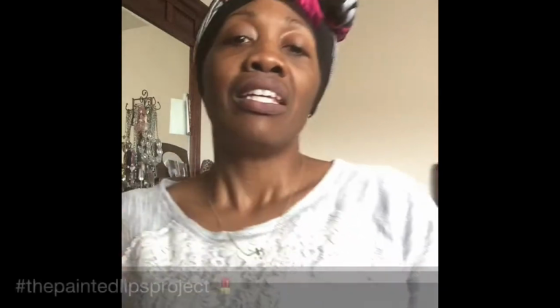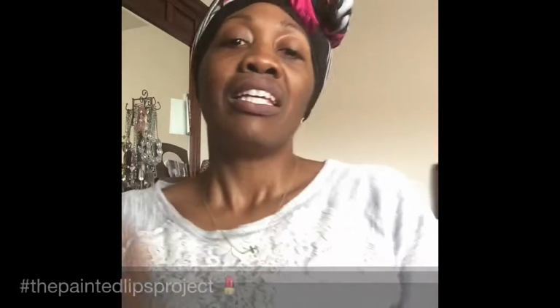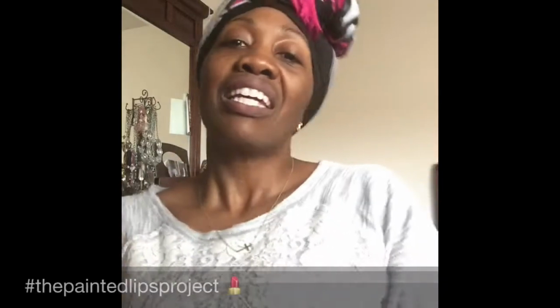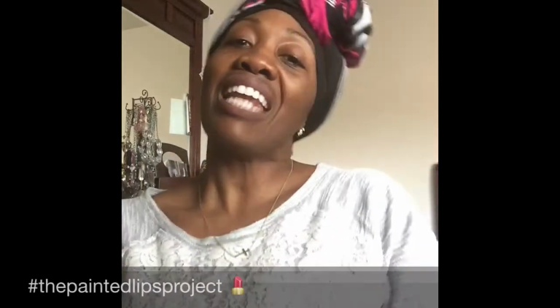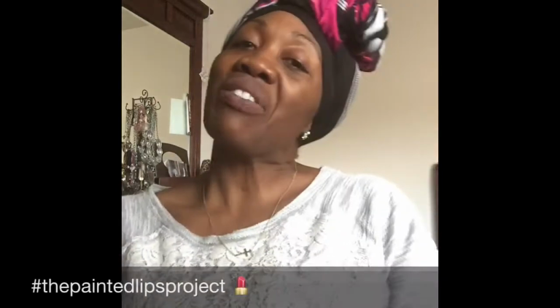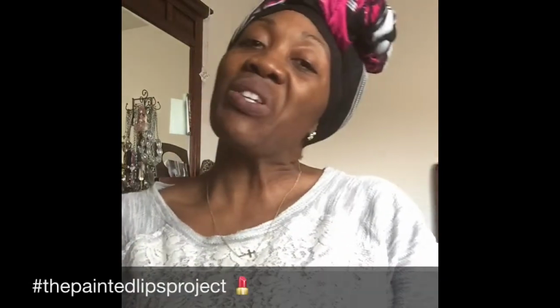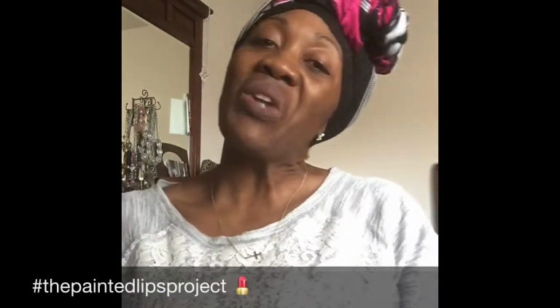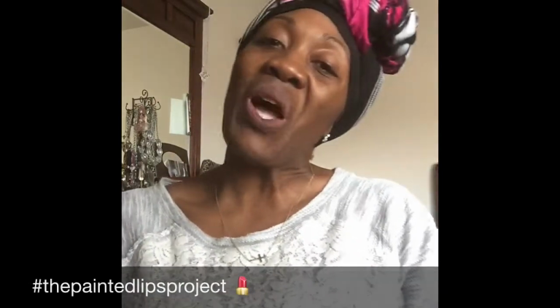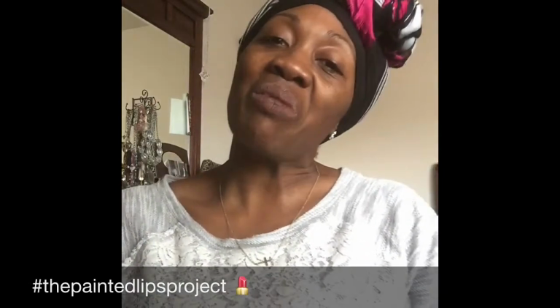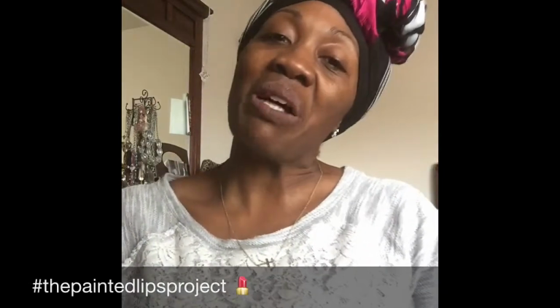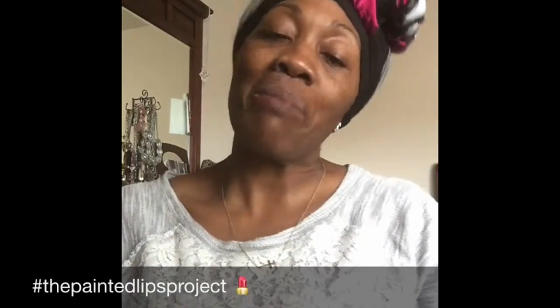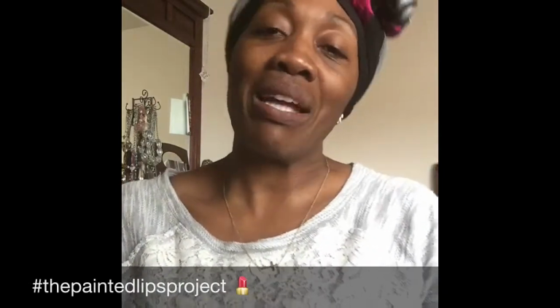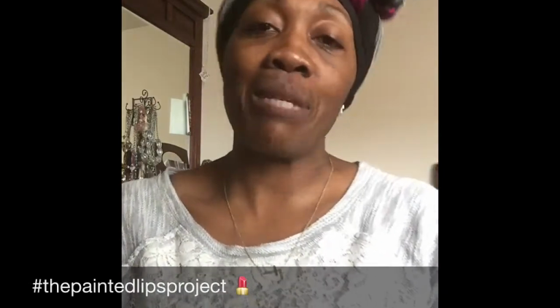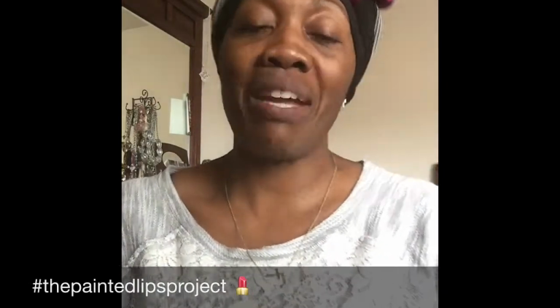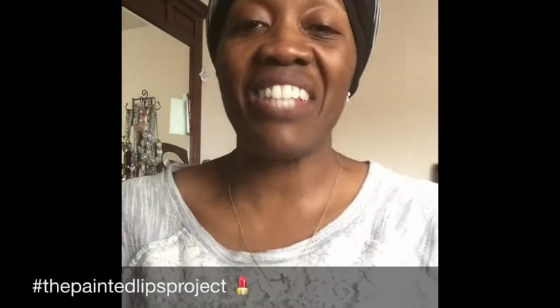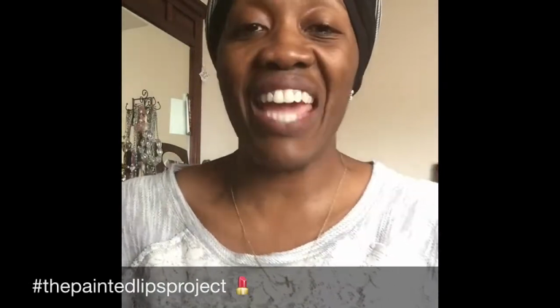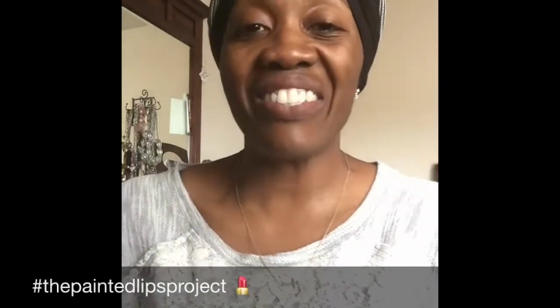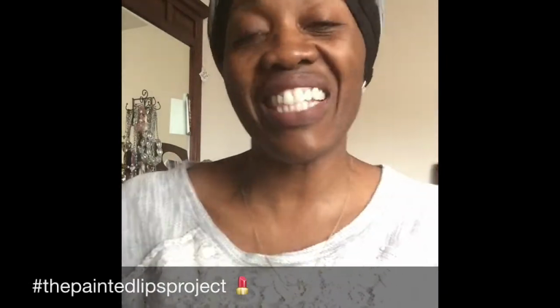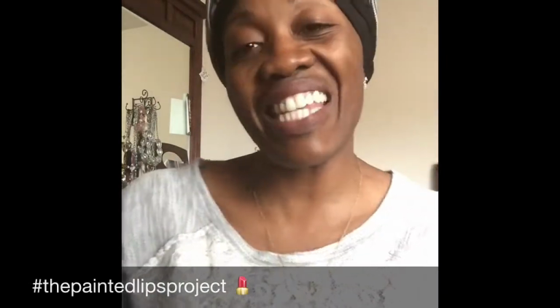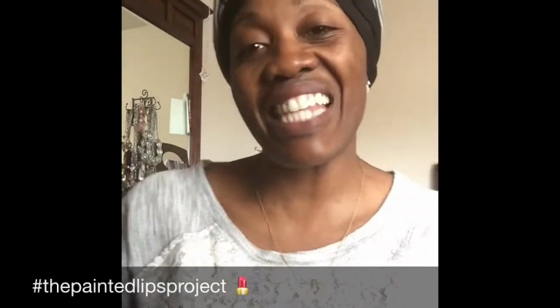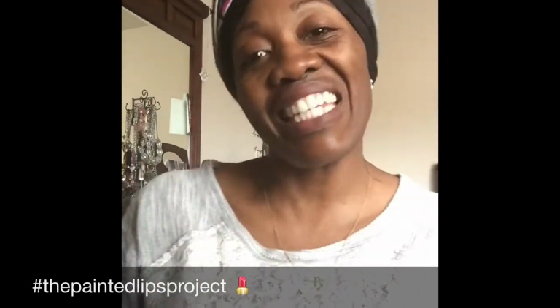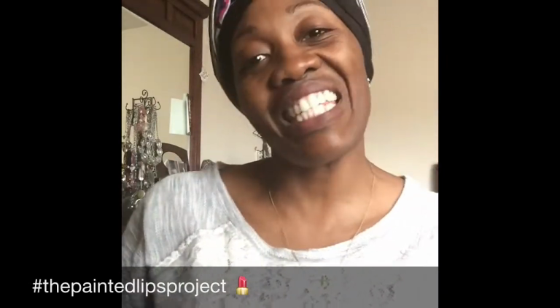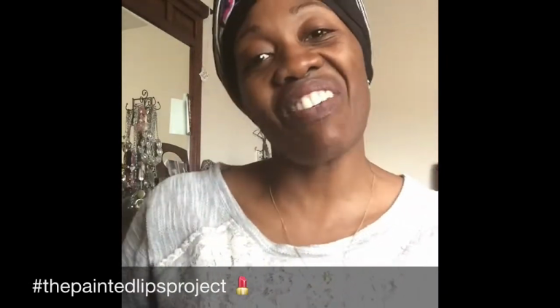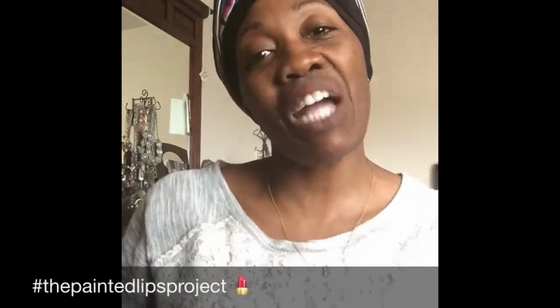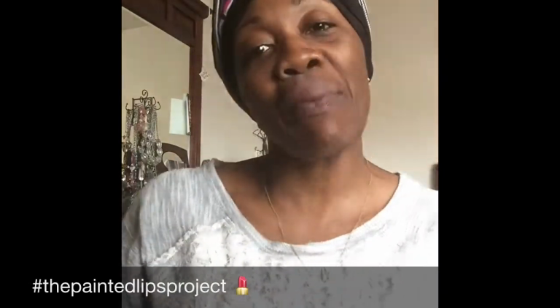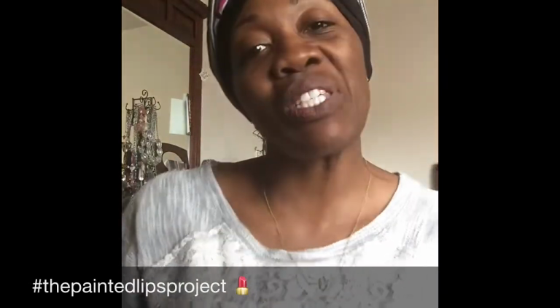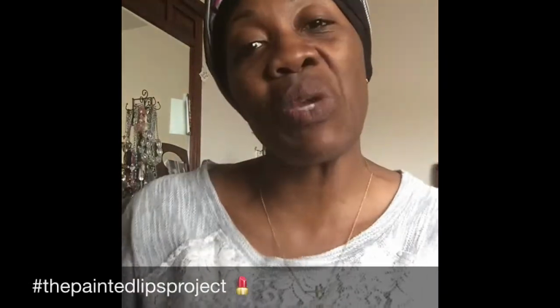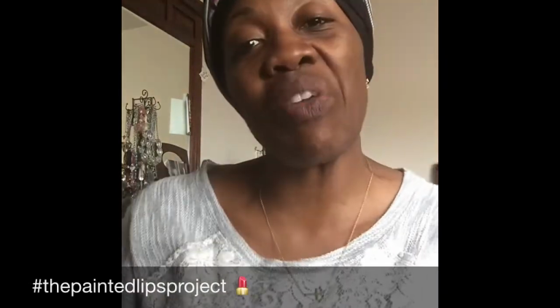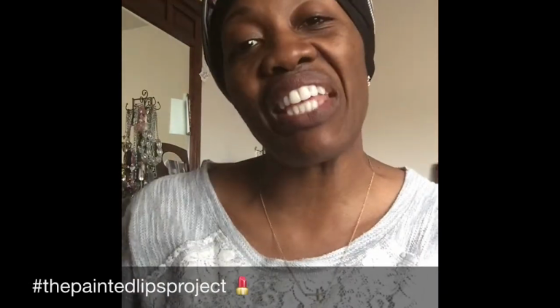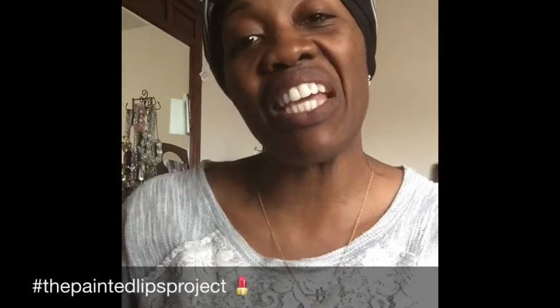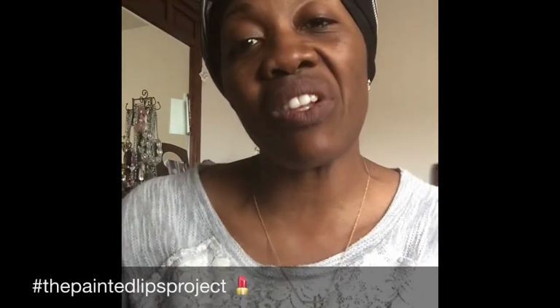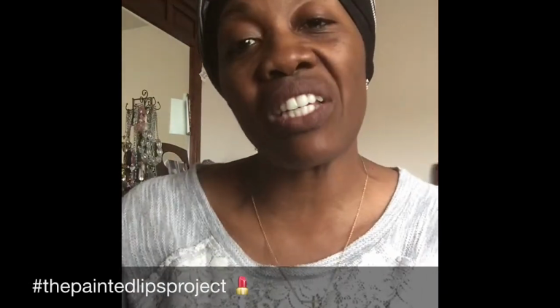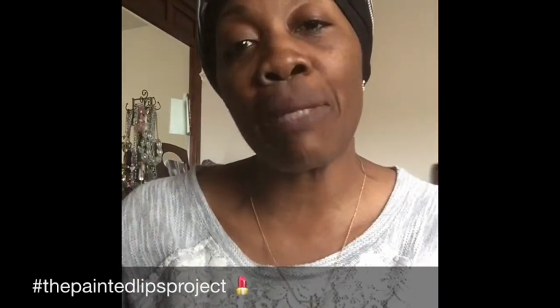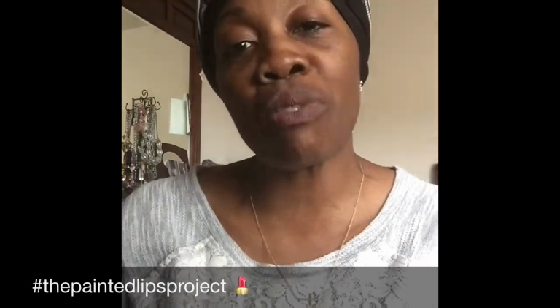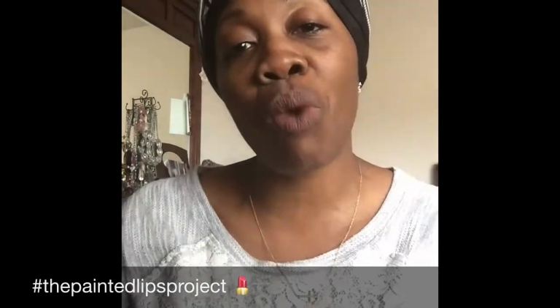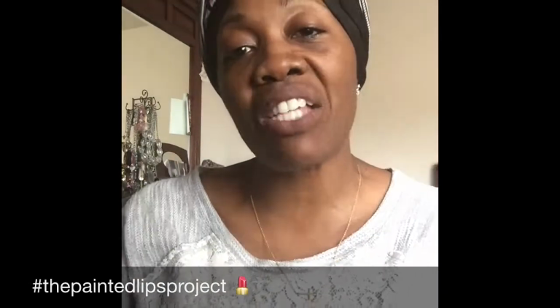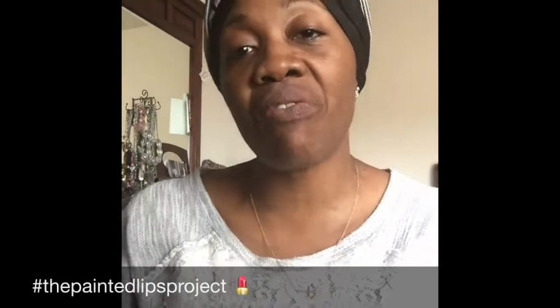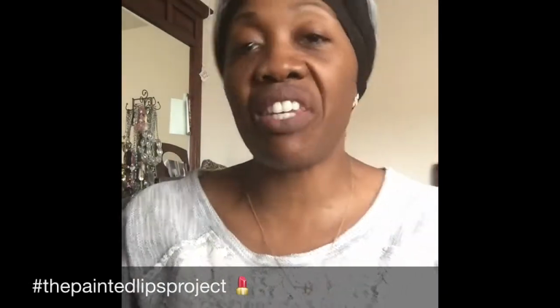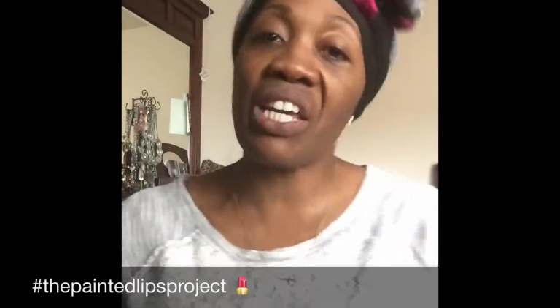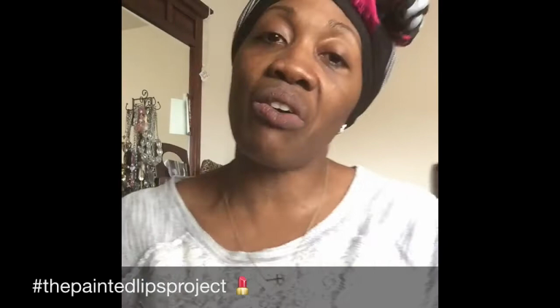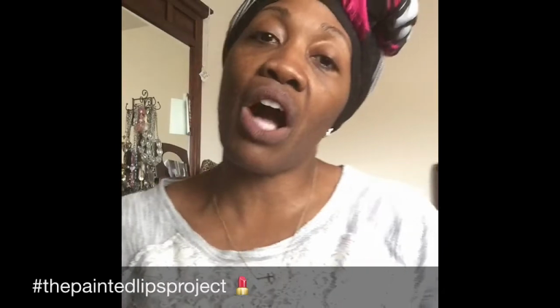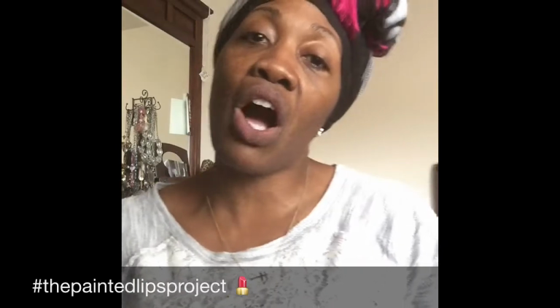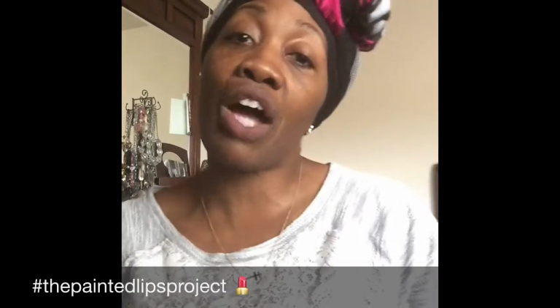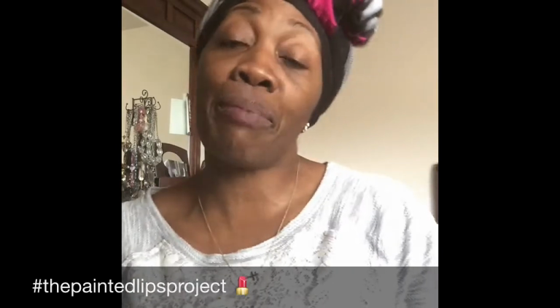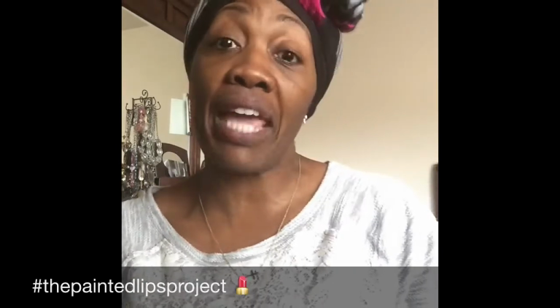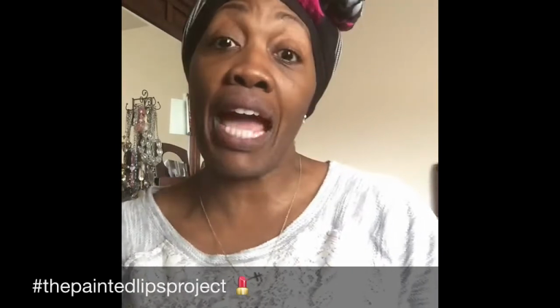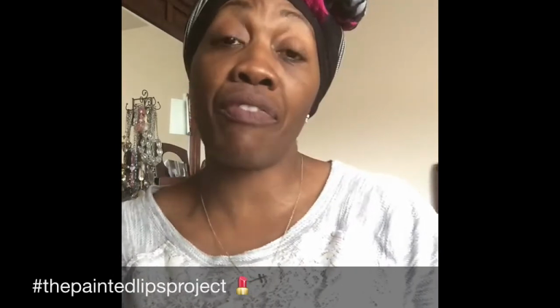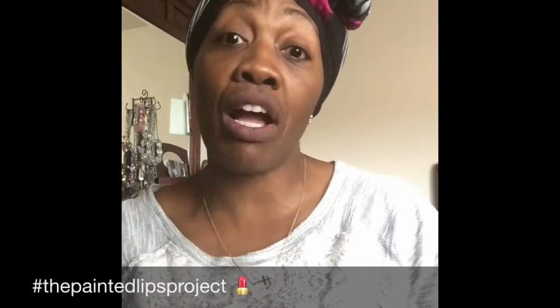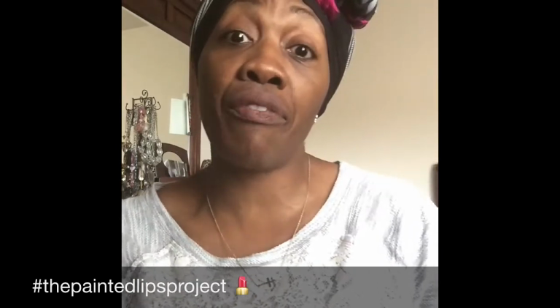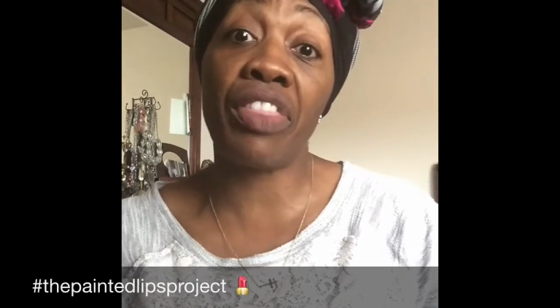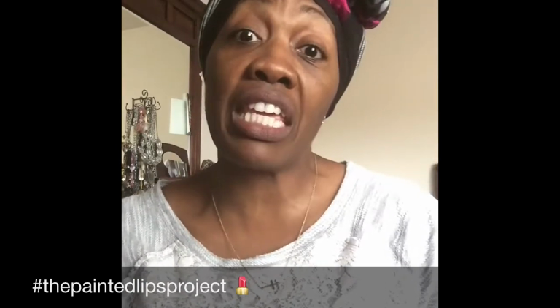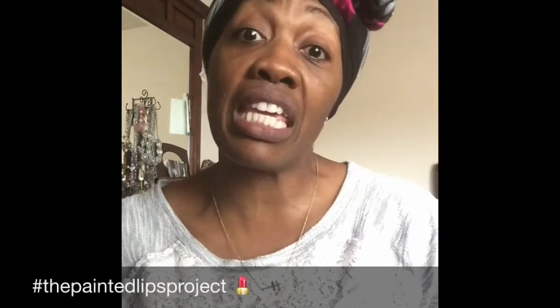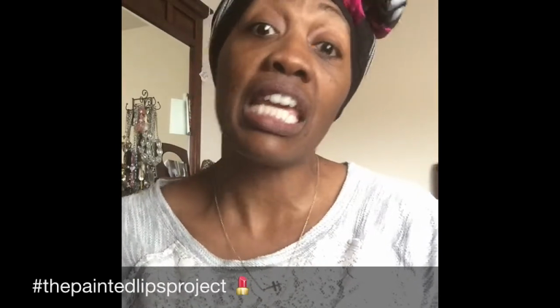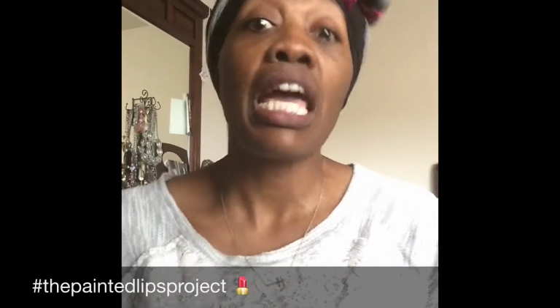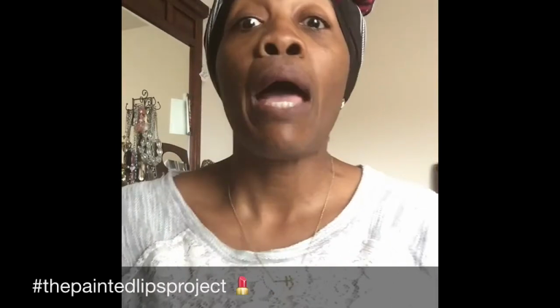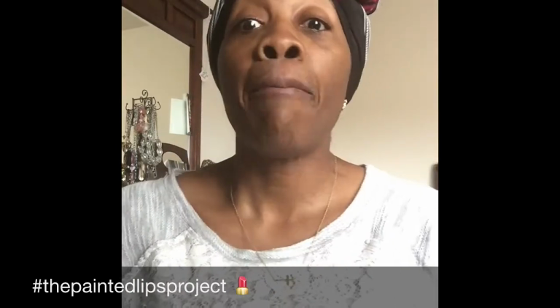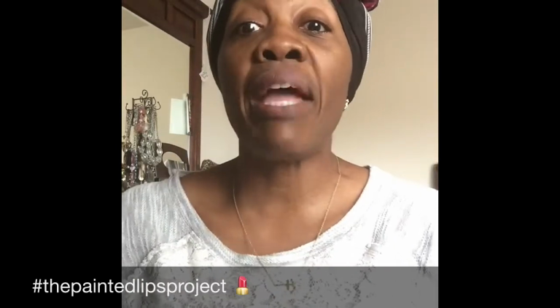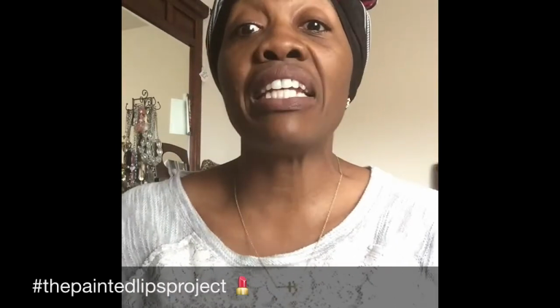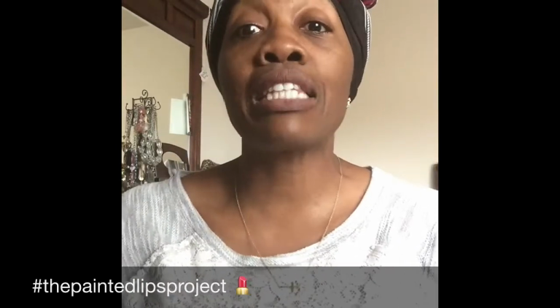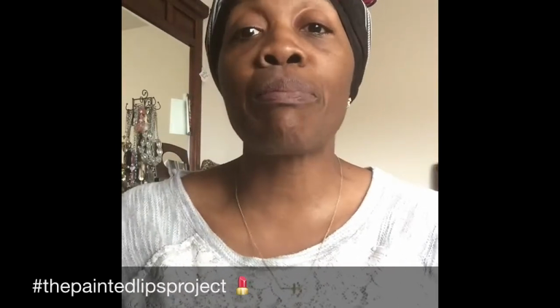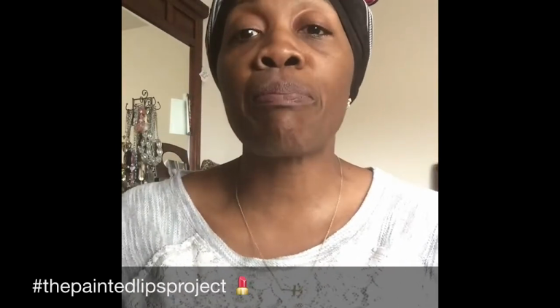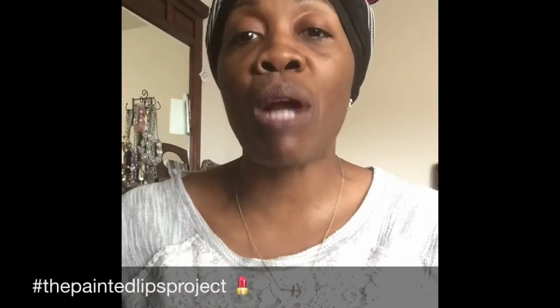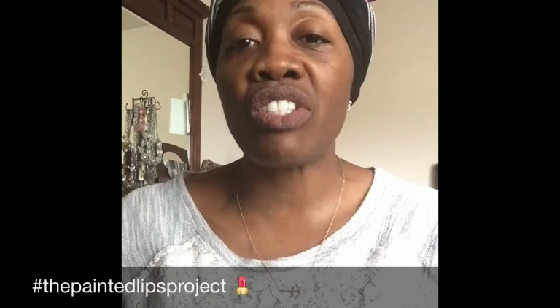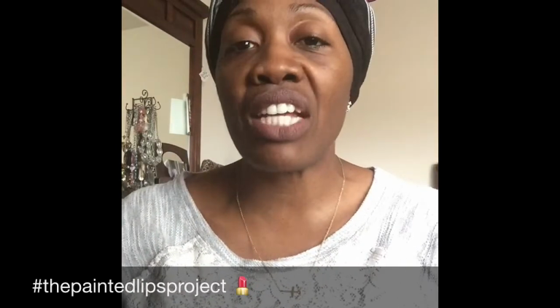Good afternoon all and welcome back to my channel. This is Lady Diva coming to you with another lip swatch video on behalf of the Painted Lips Project.